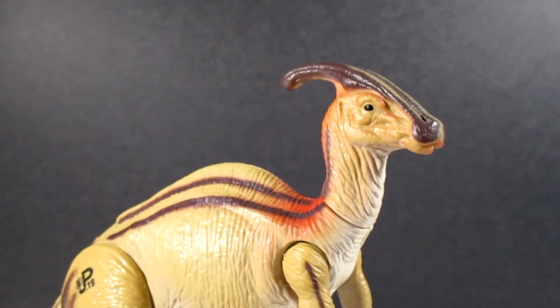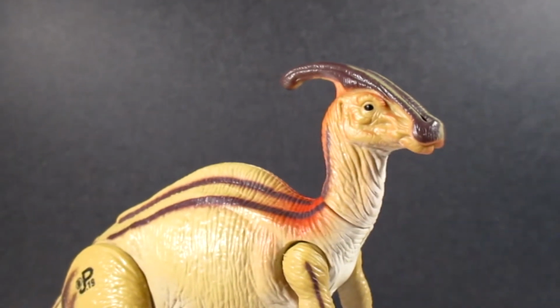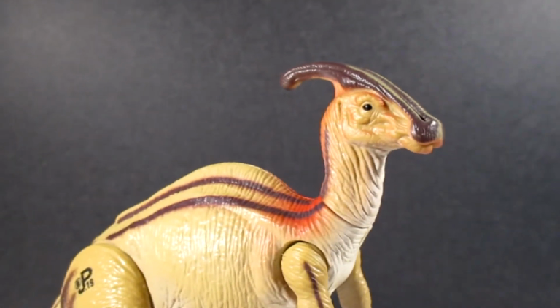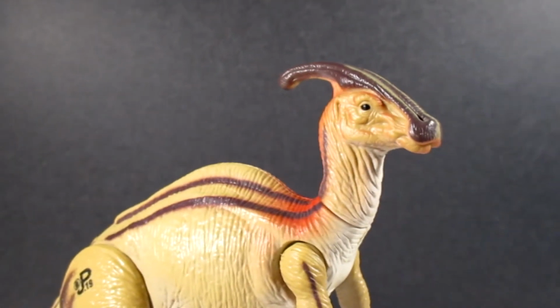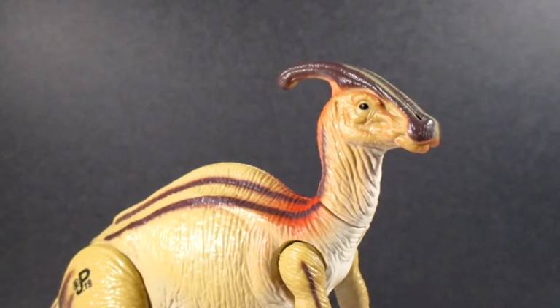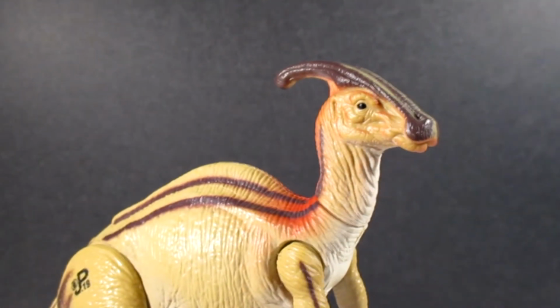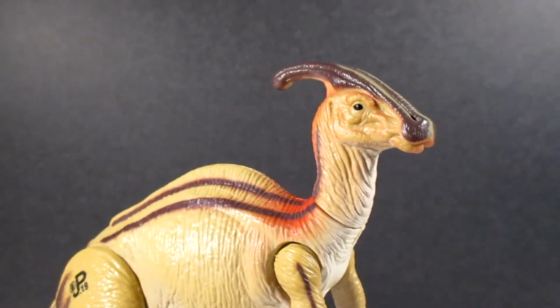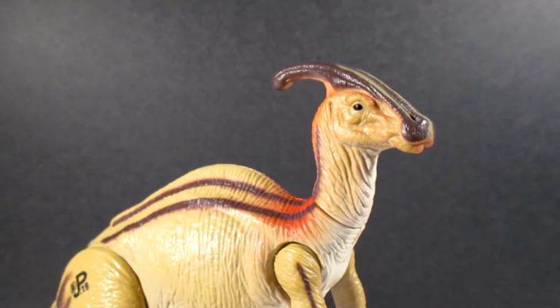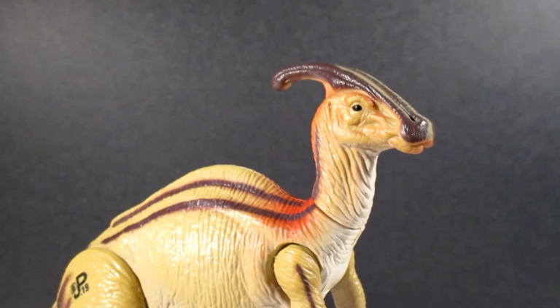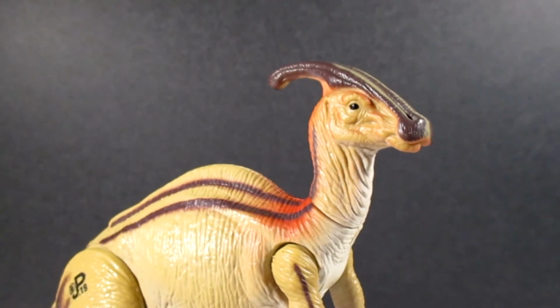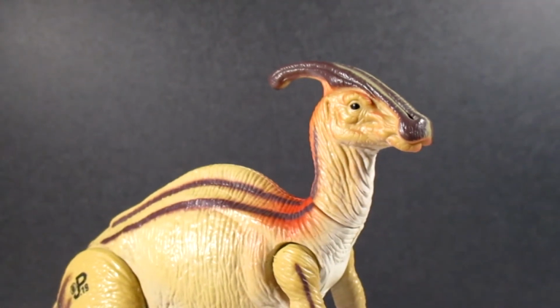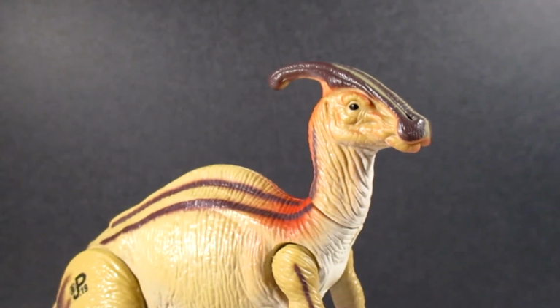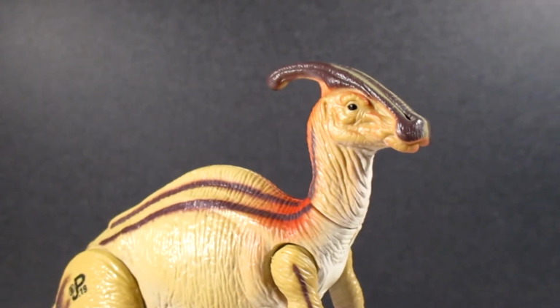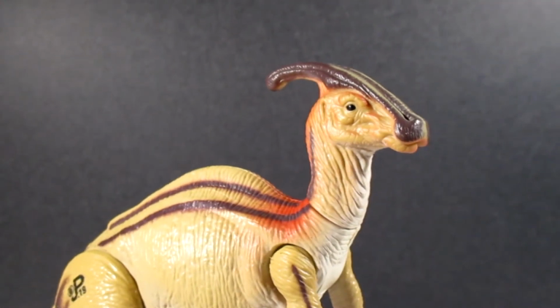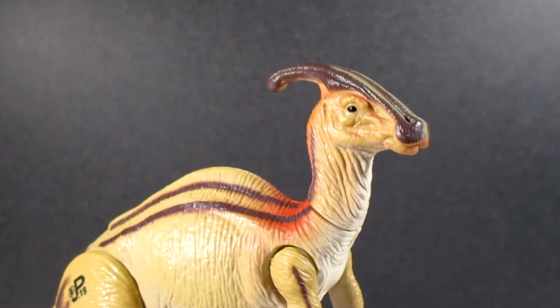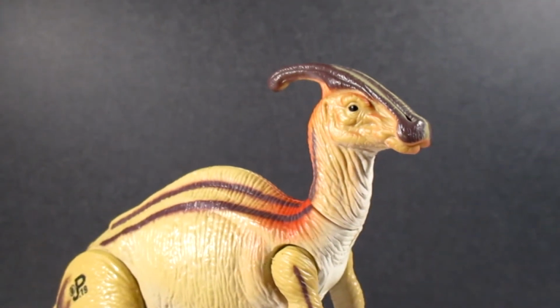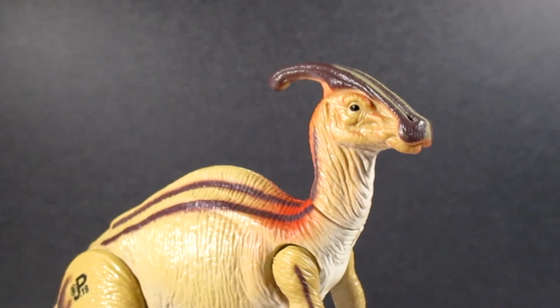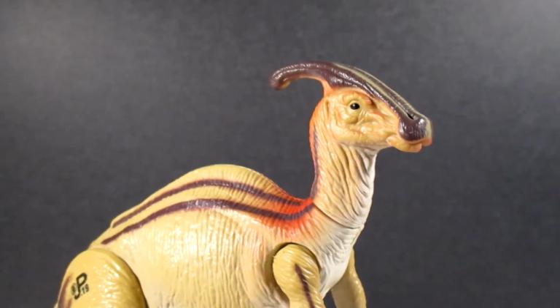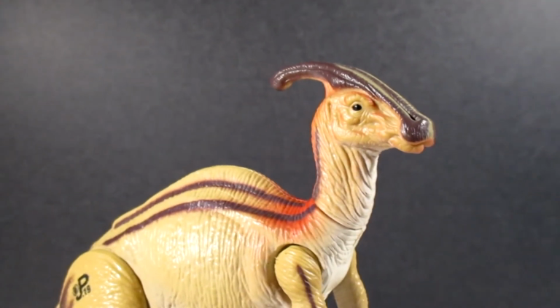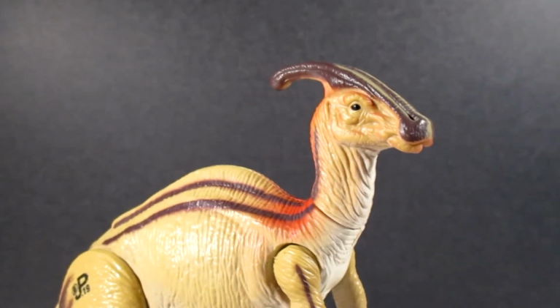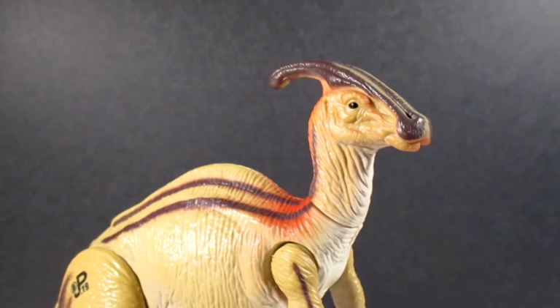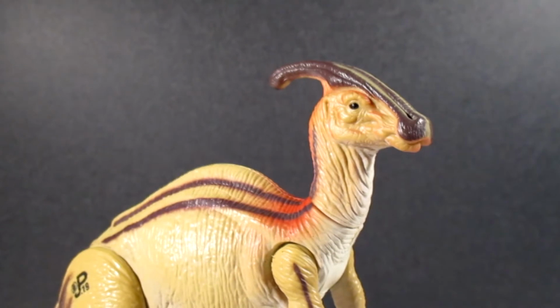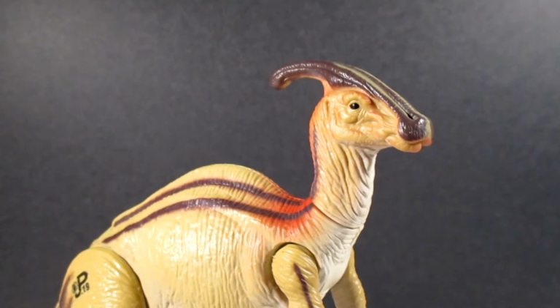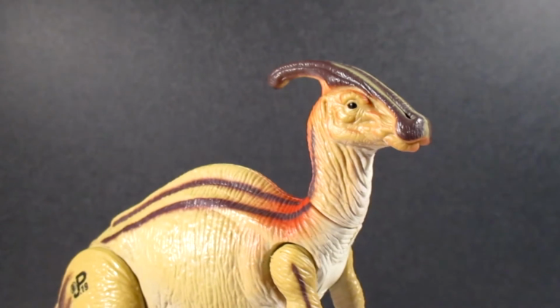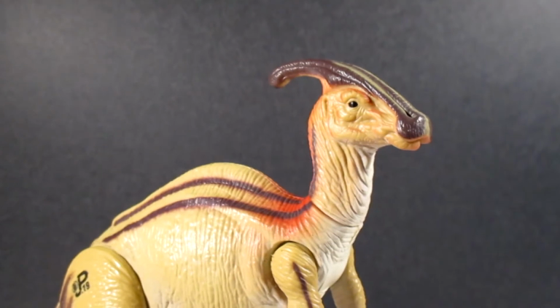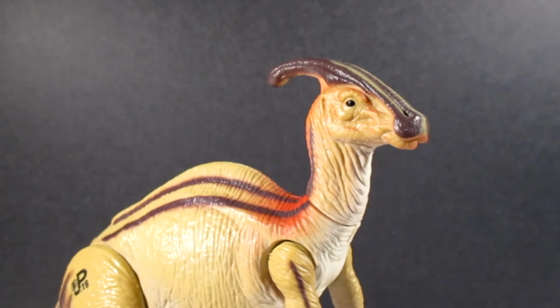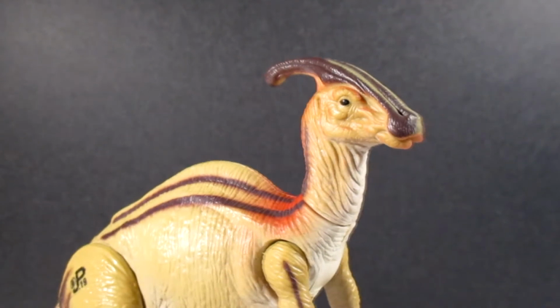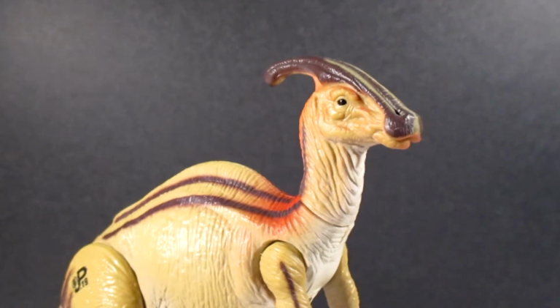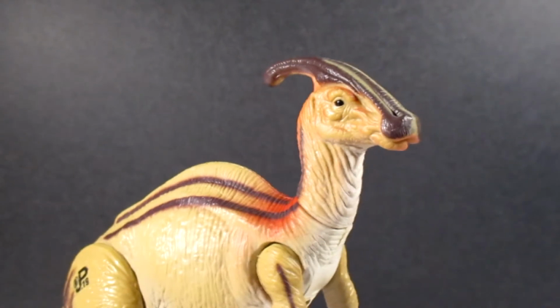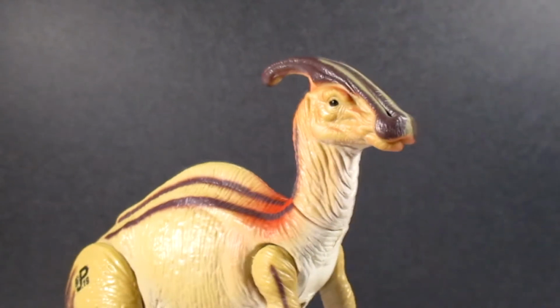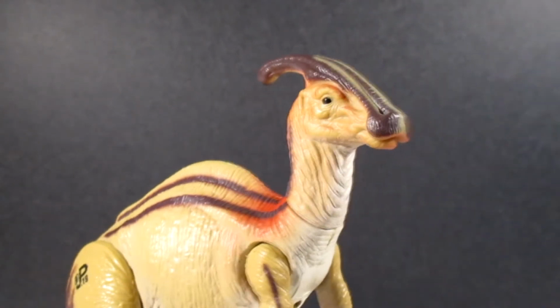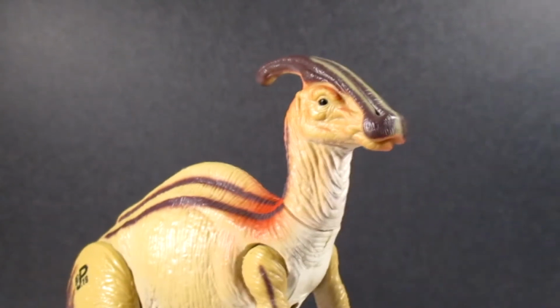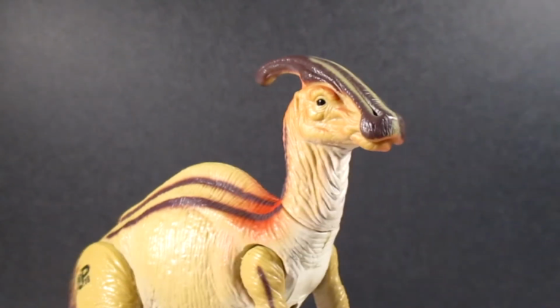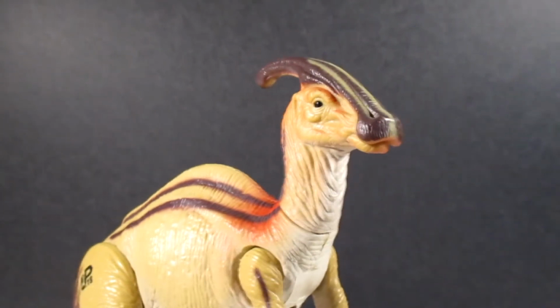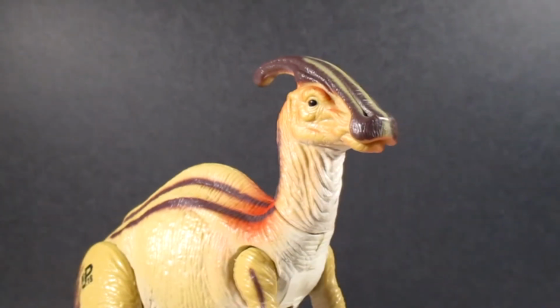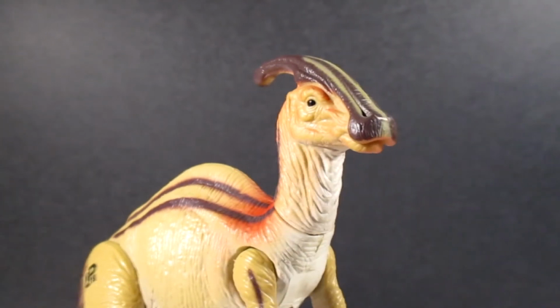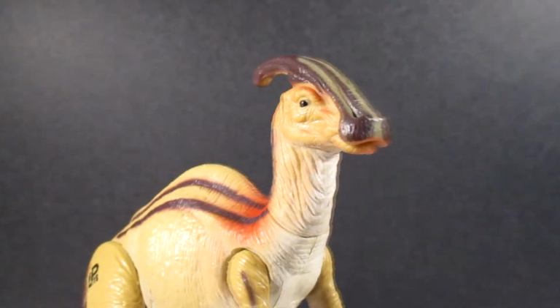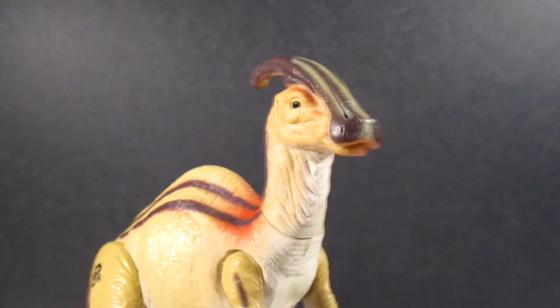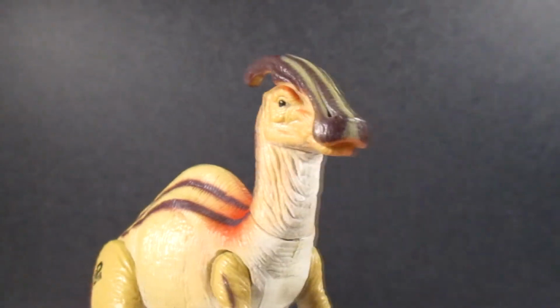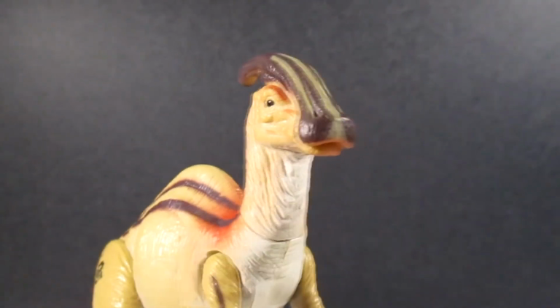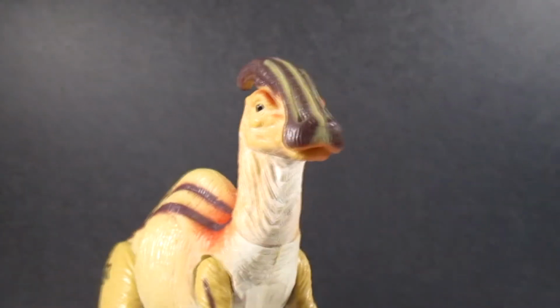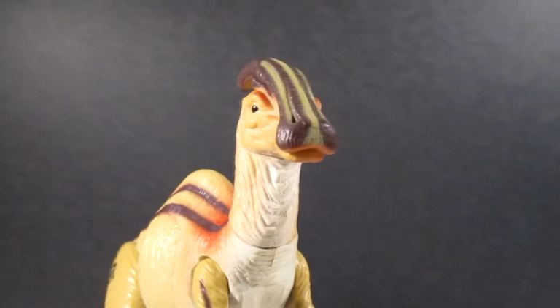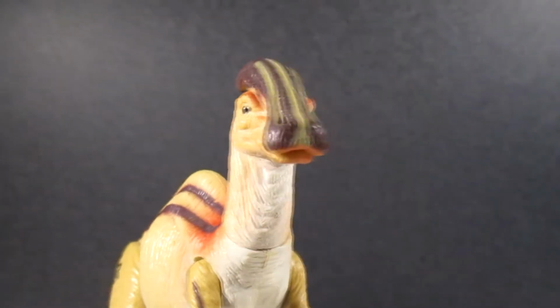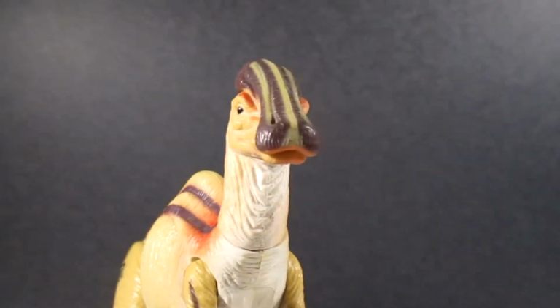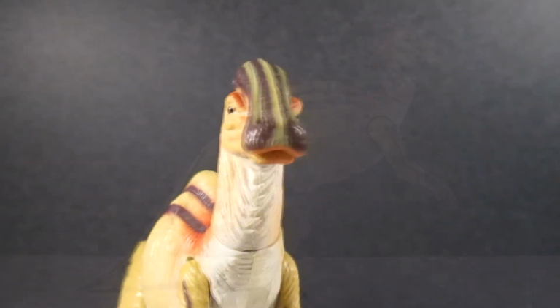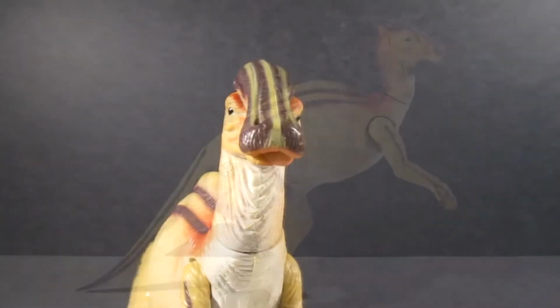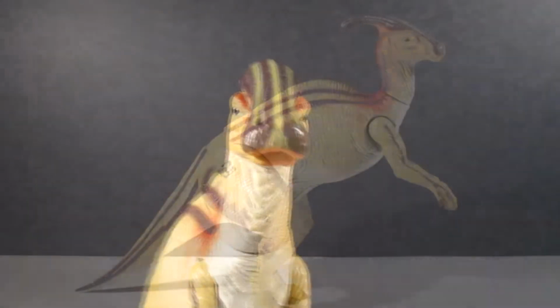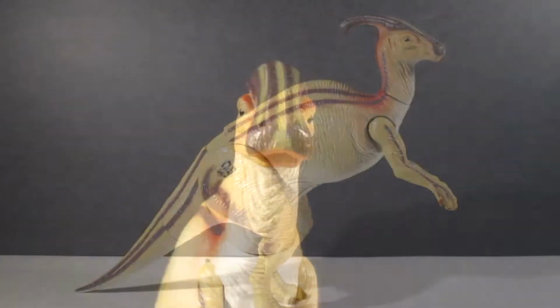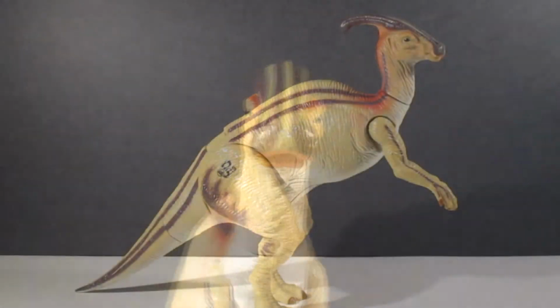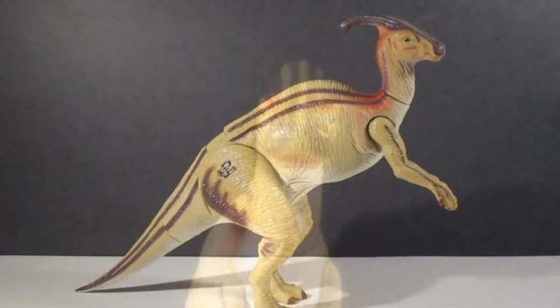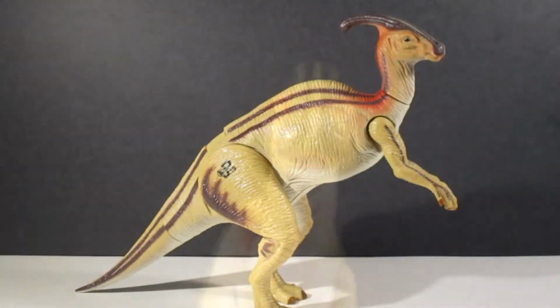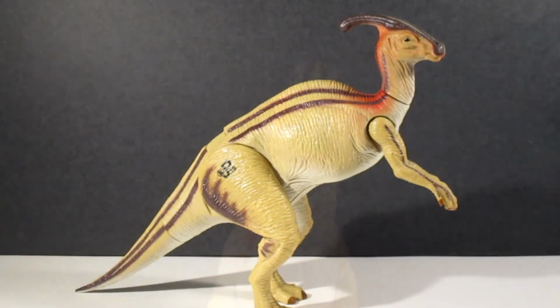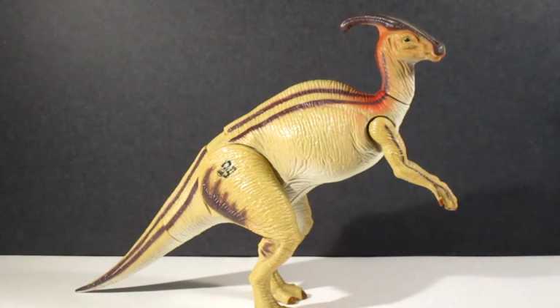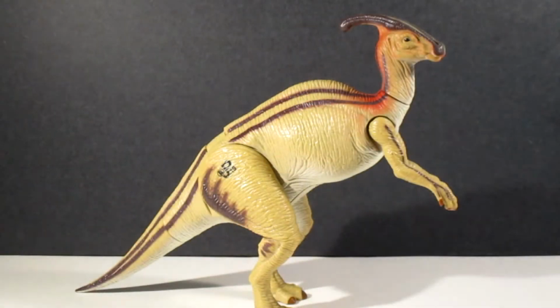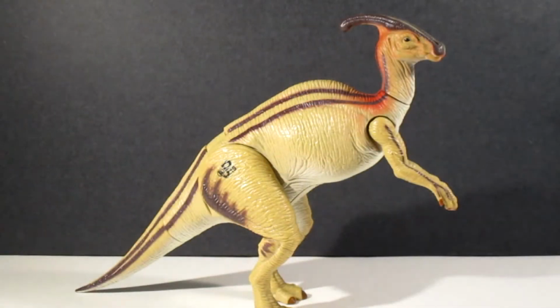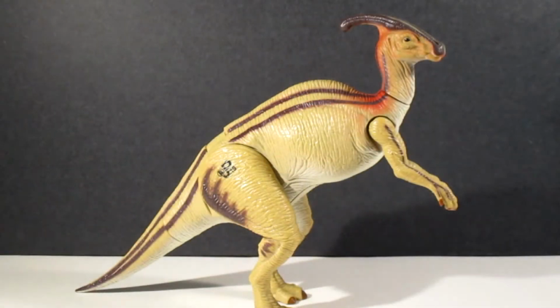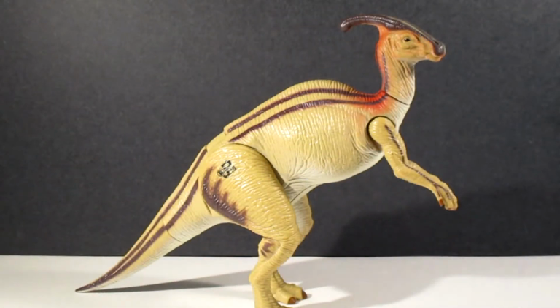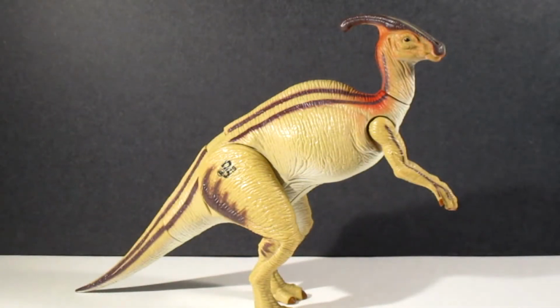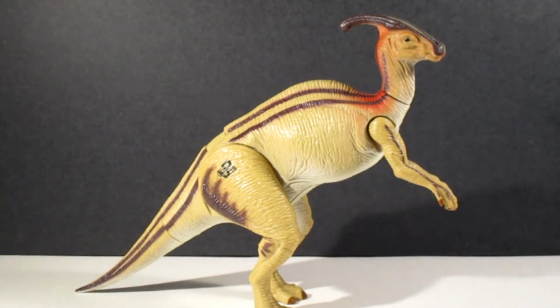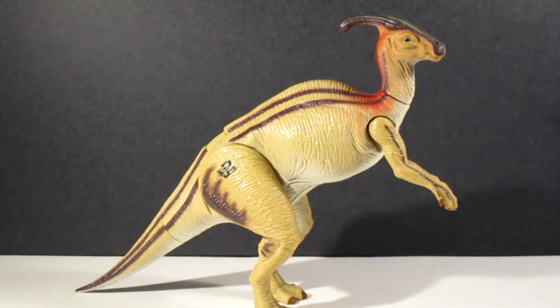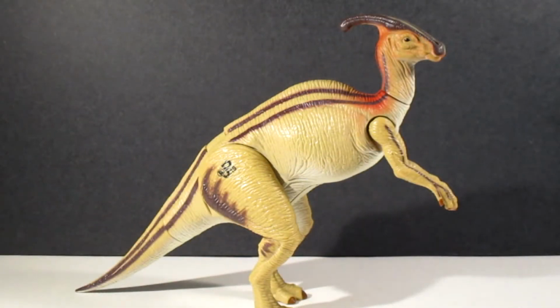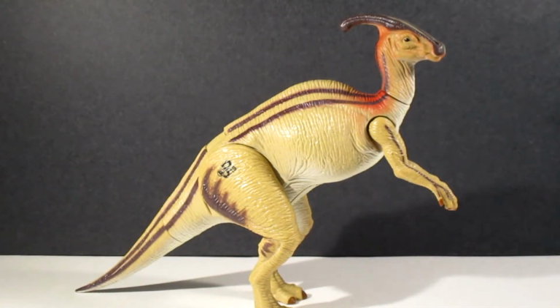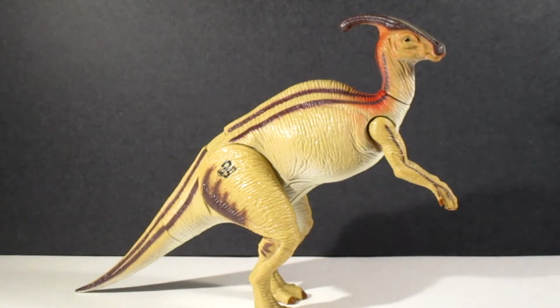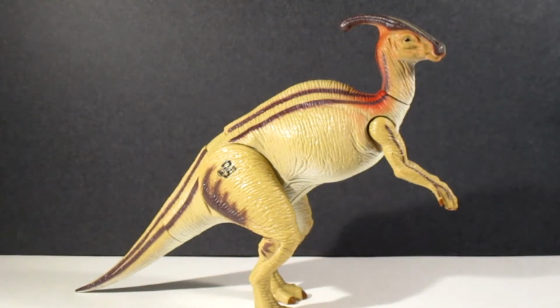The head really looks good. I really like the detailing they did on that.